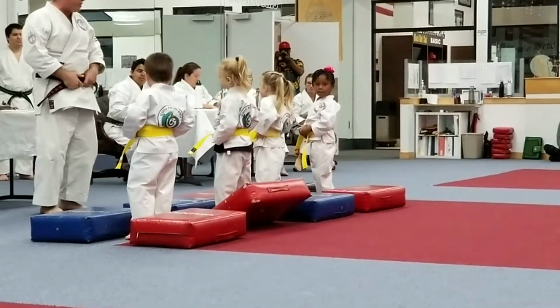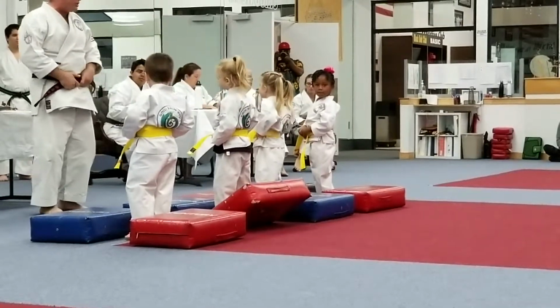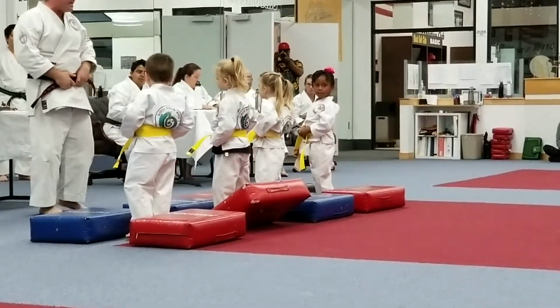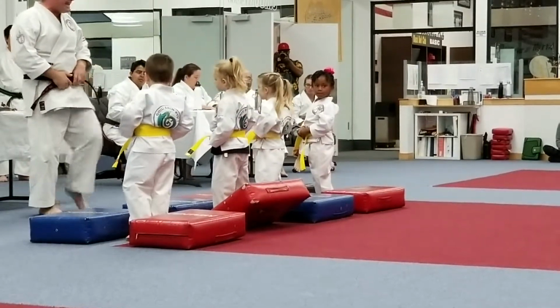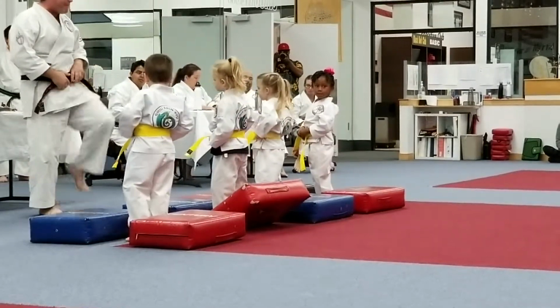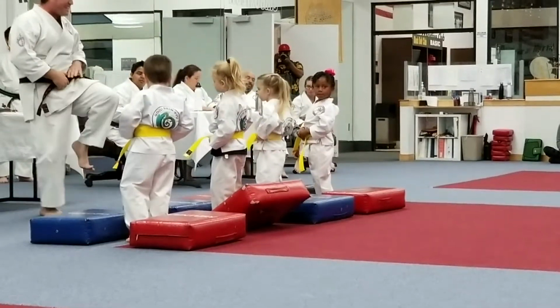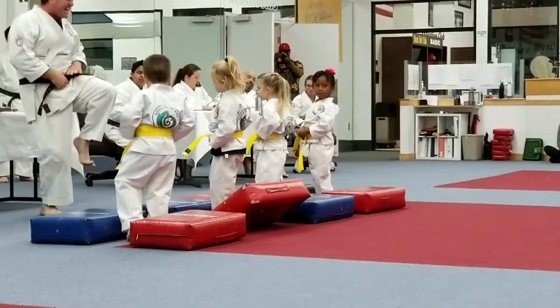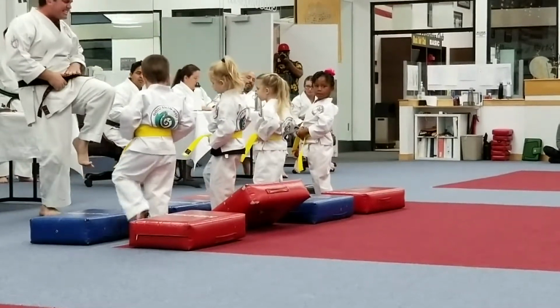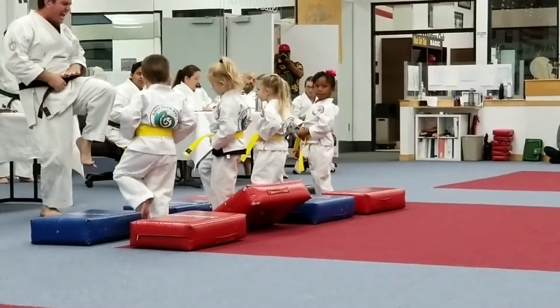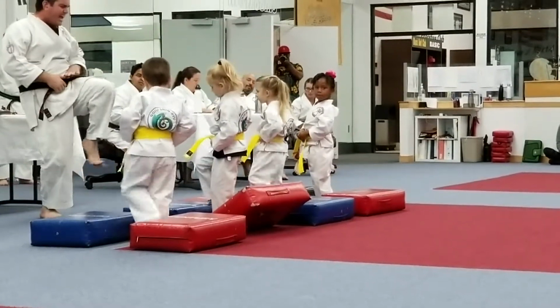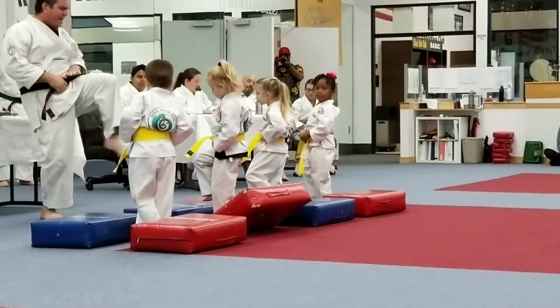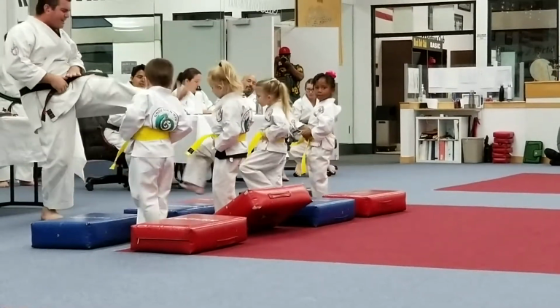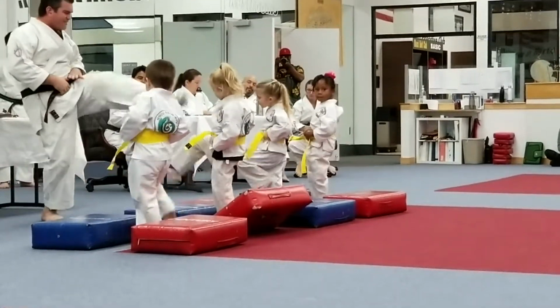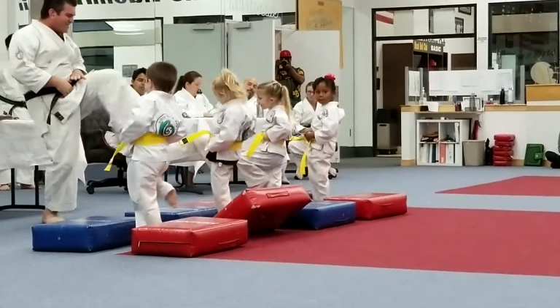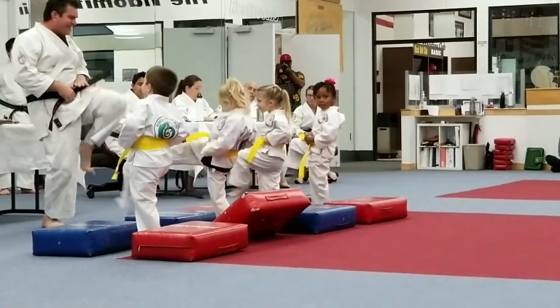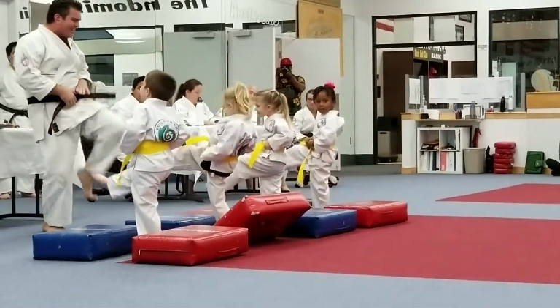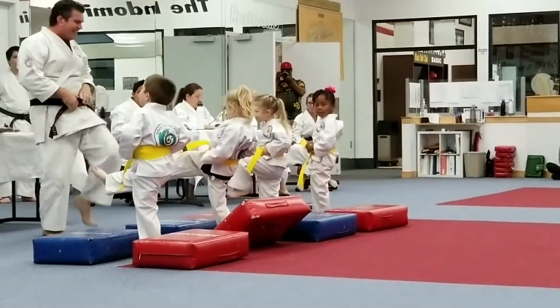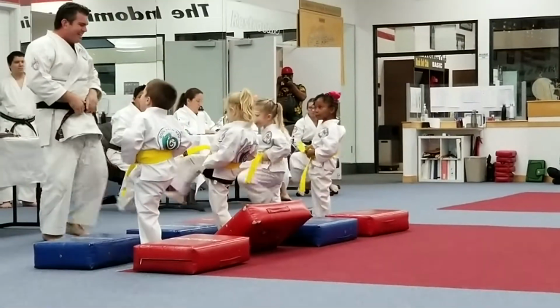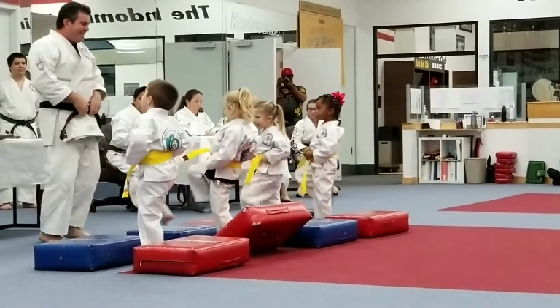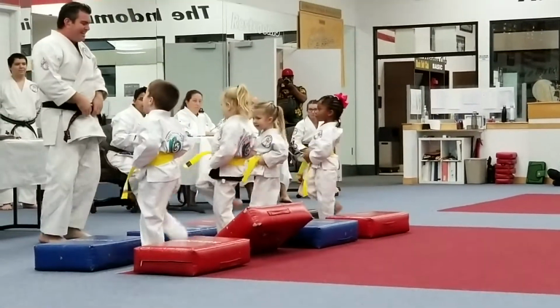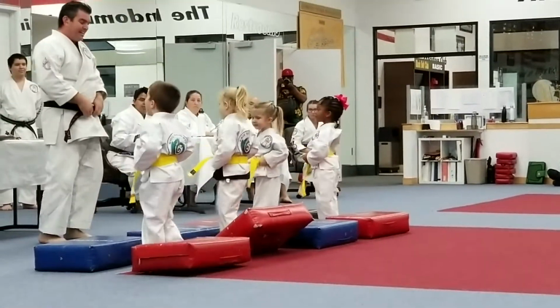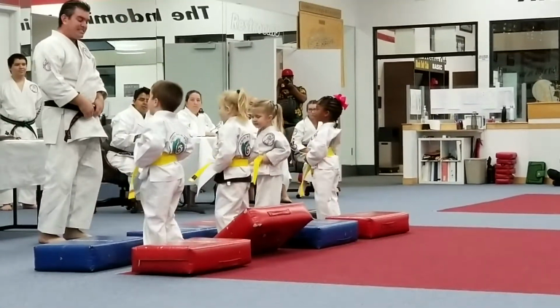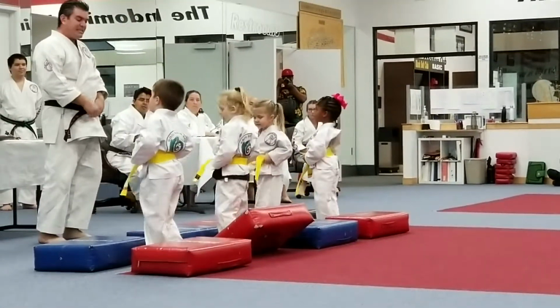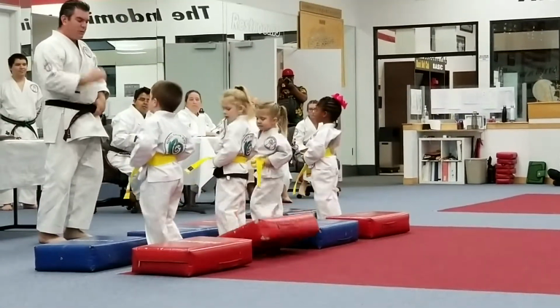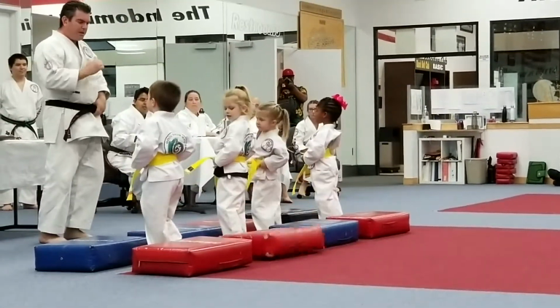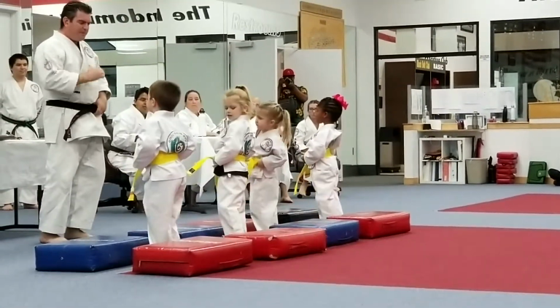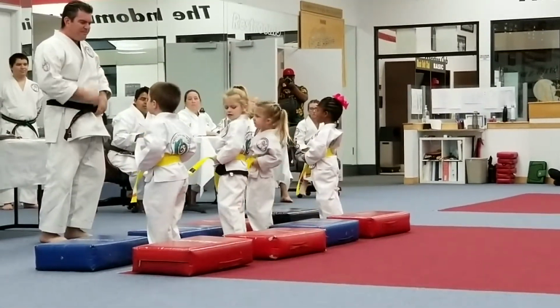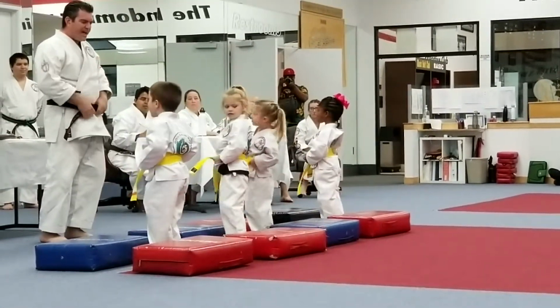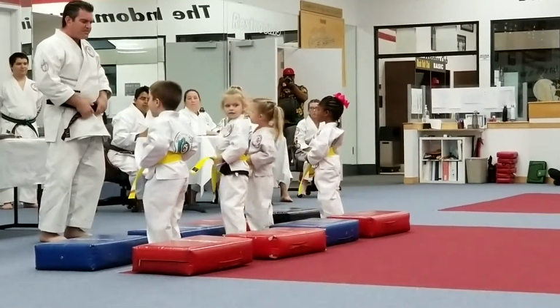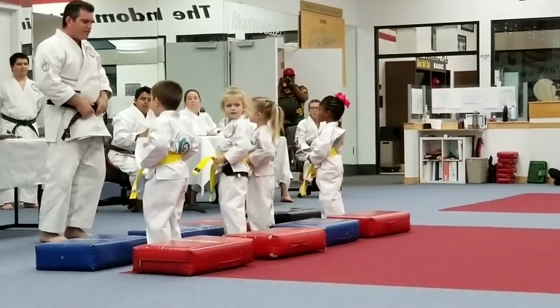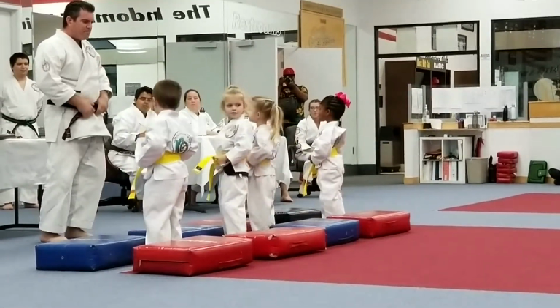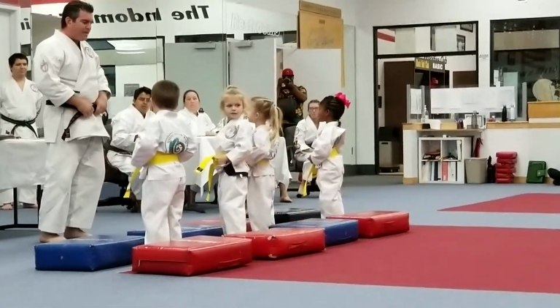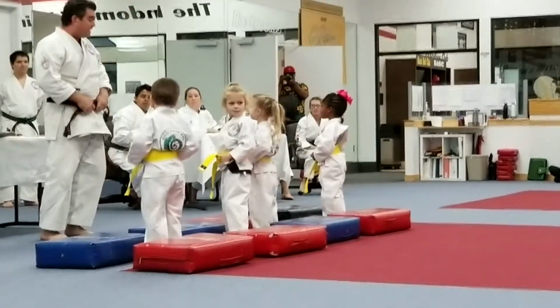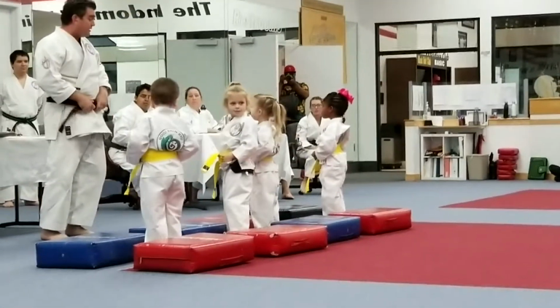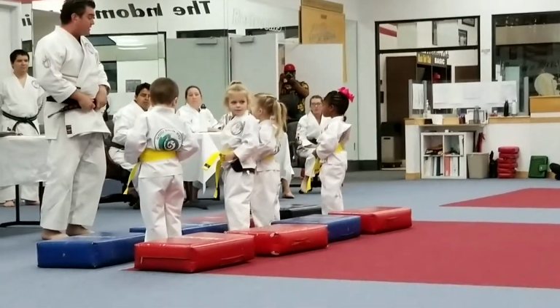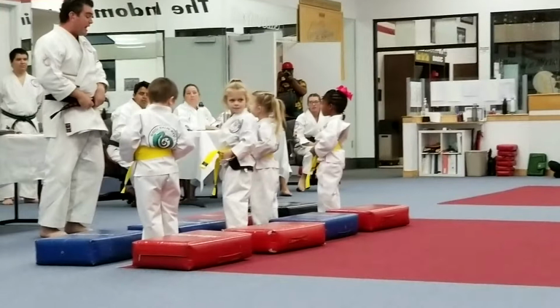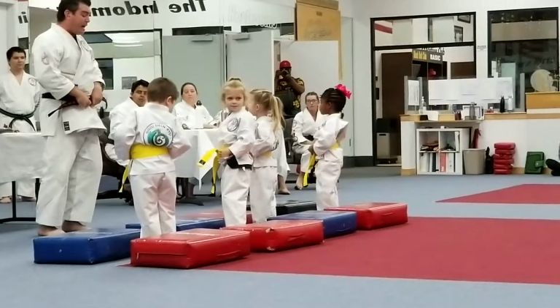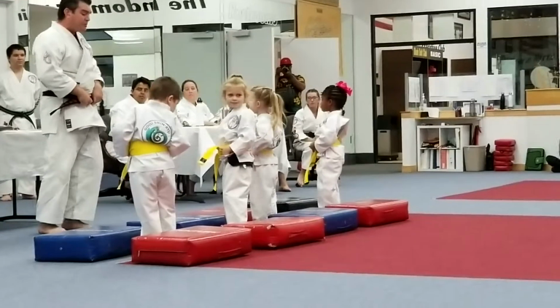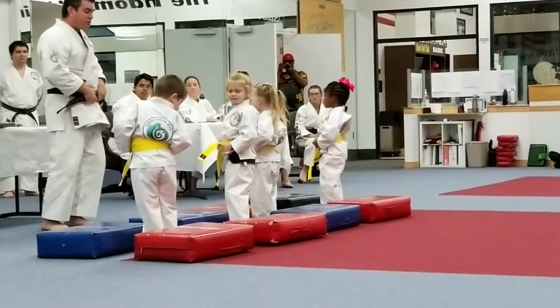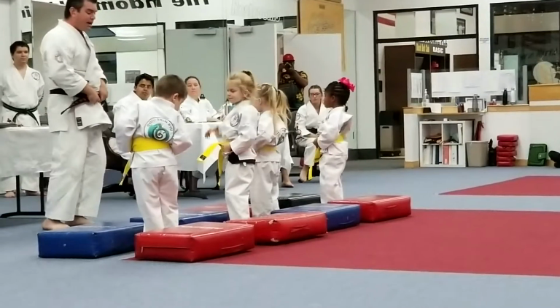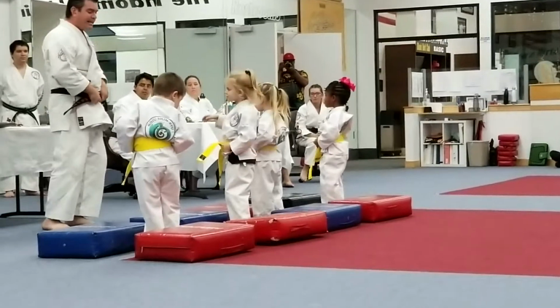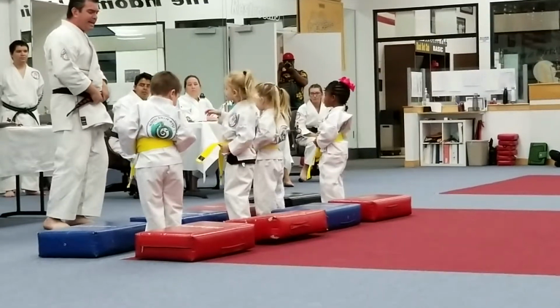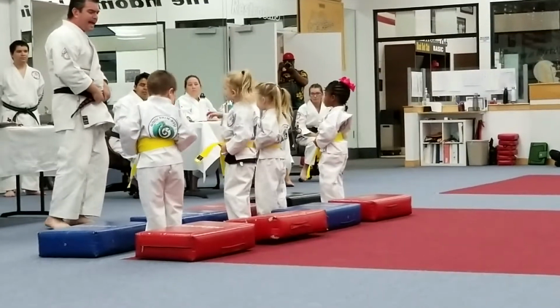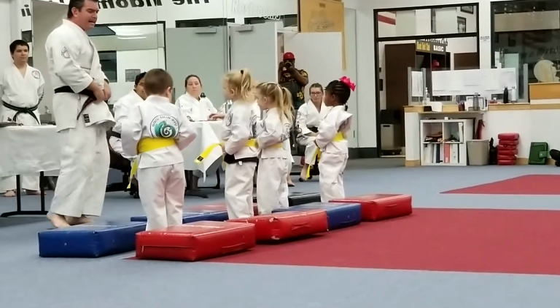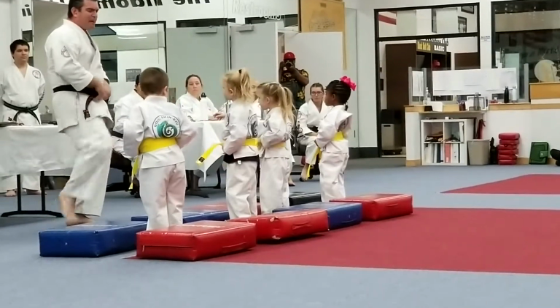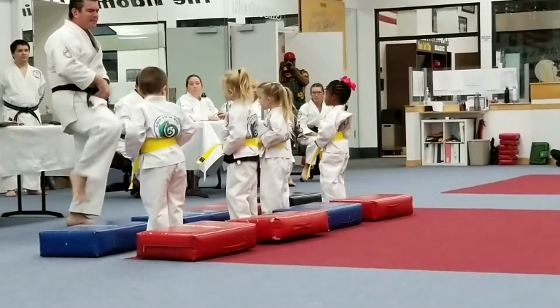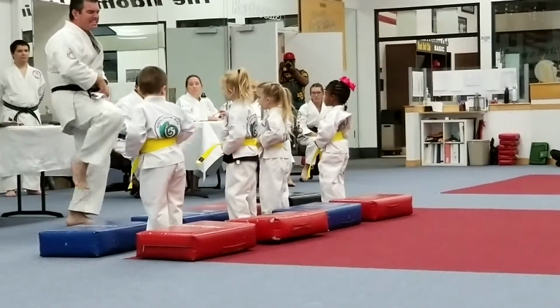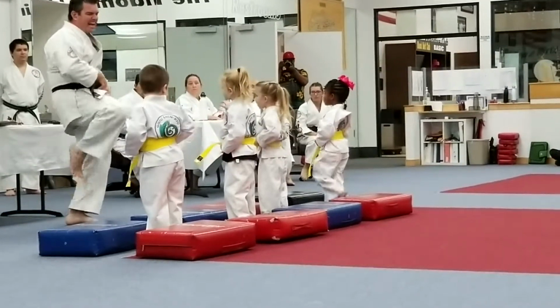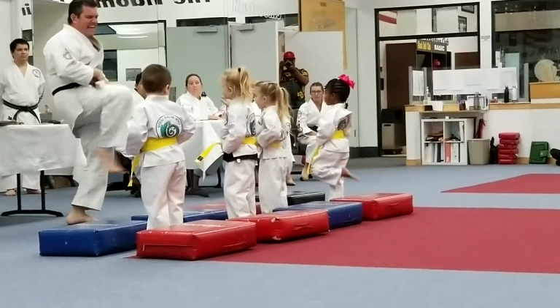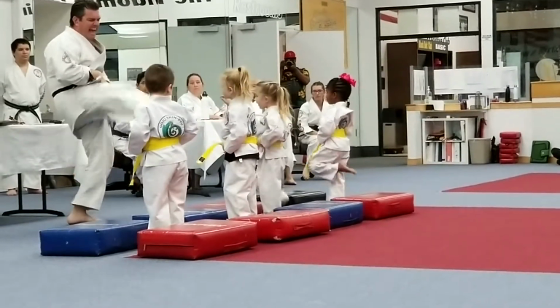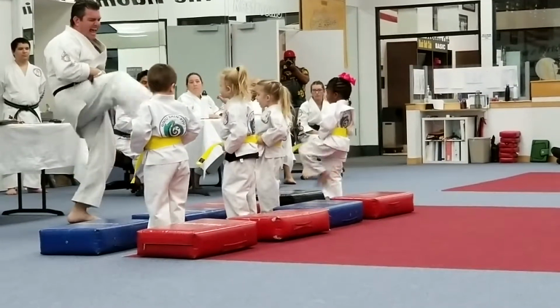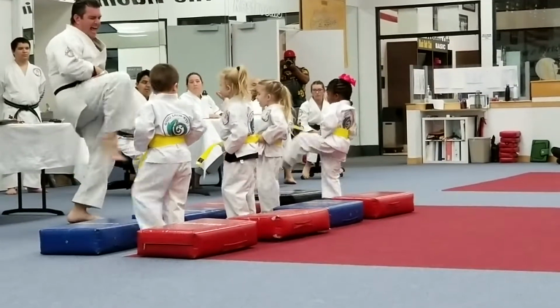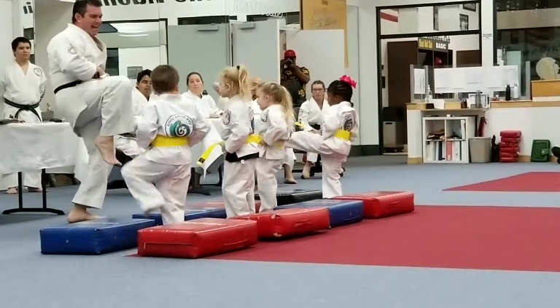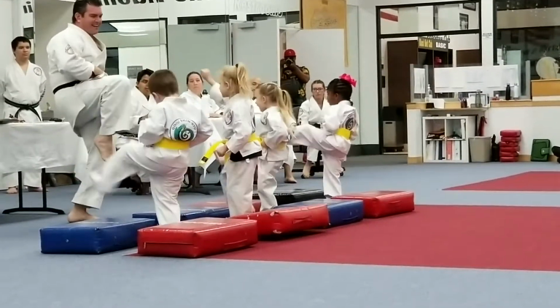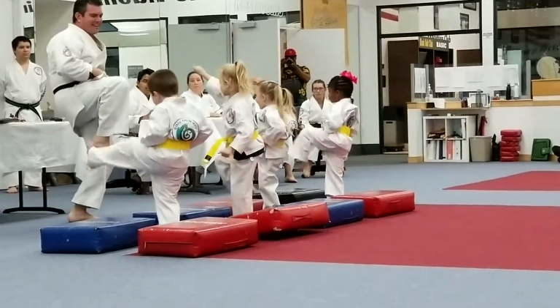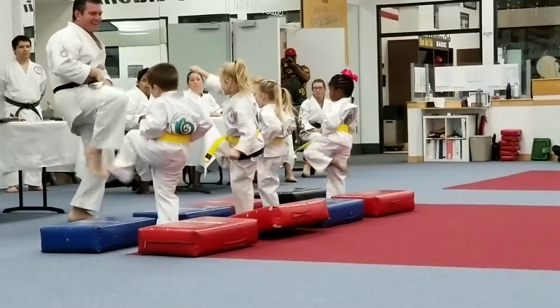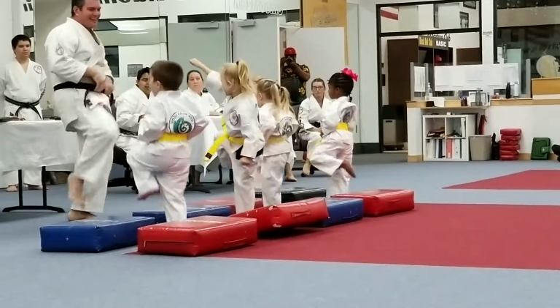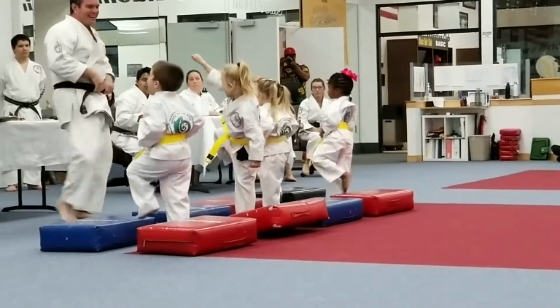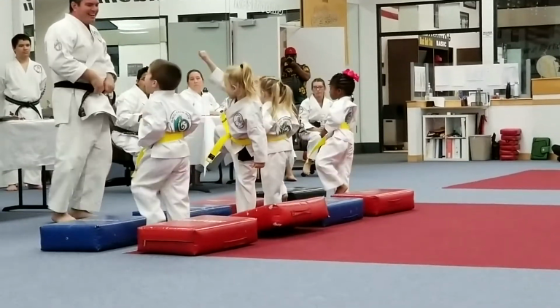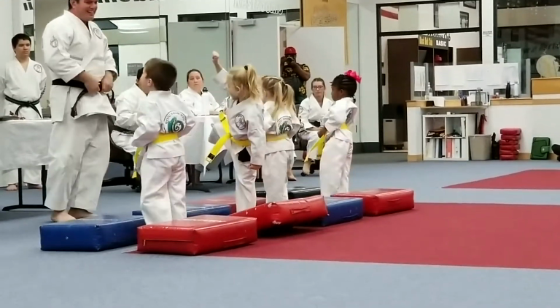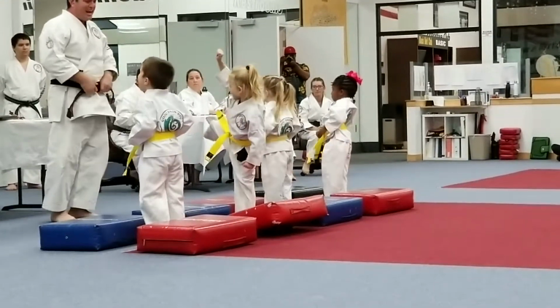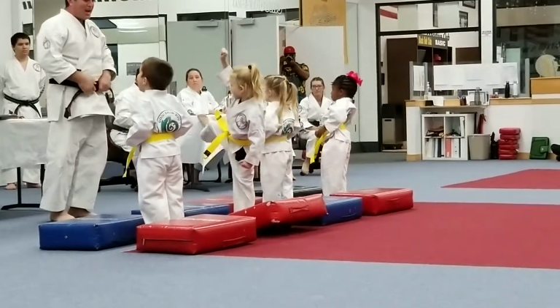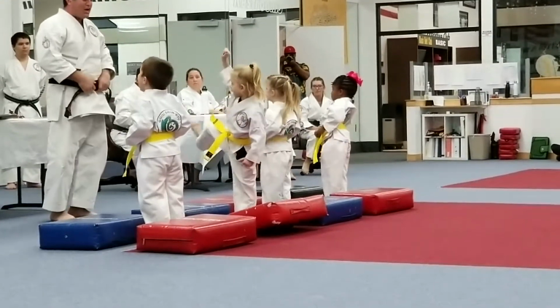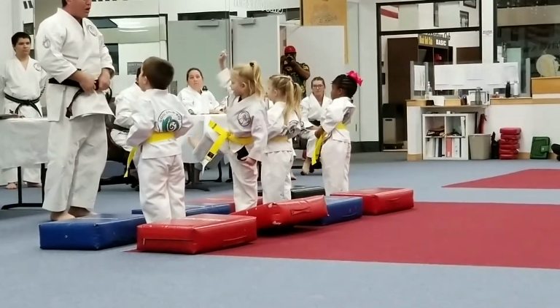Bring your knee up. Kick. Let's see who can be faster than me. Loud, strong. Come up. Kick. There we go.